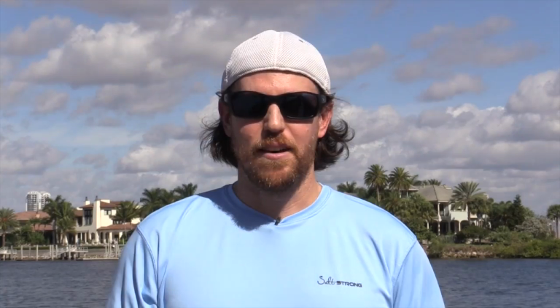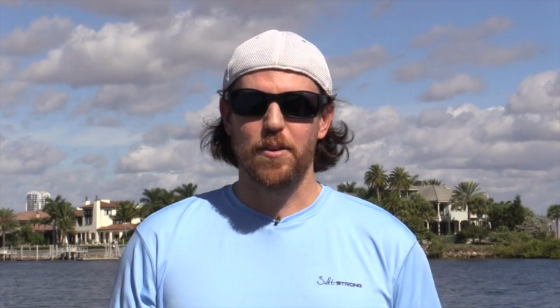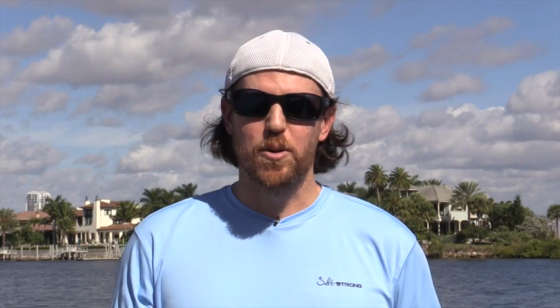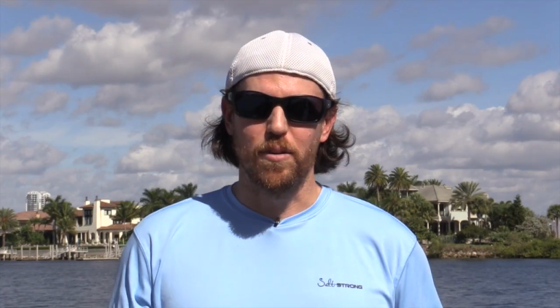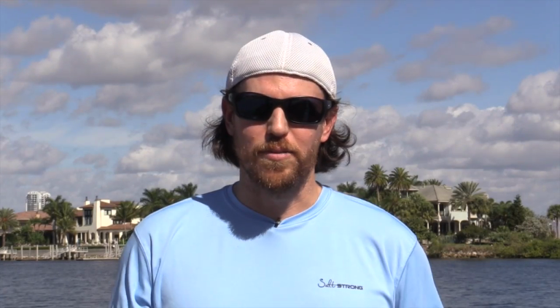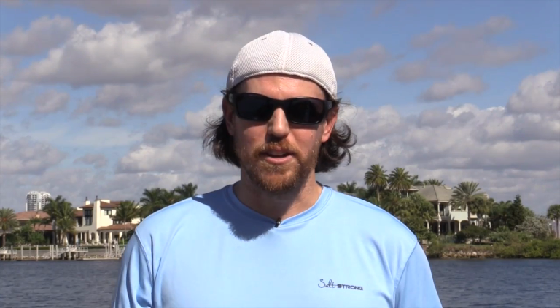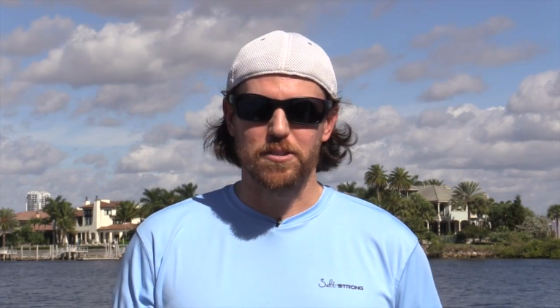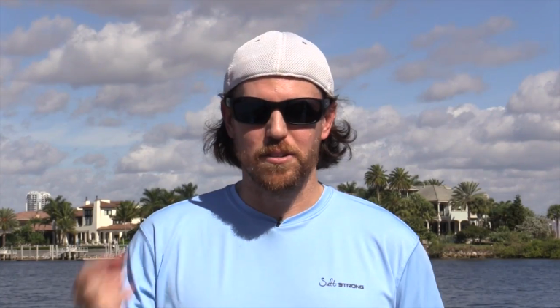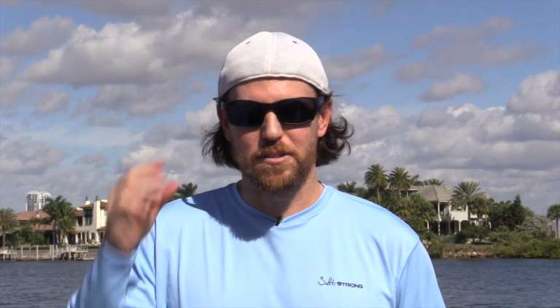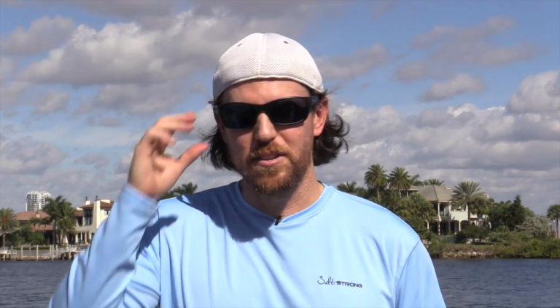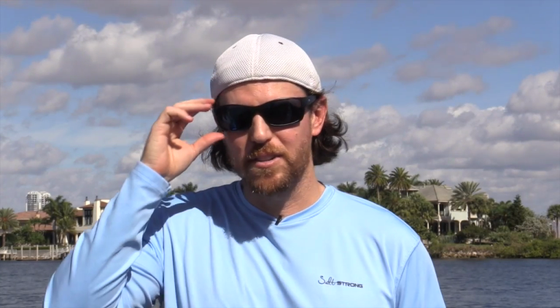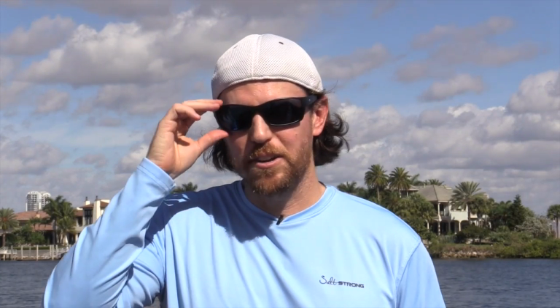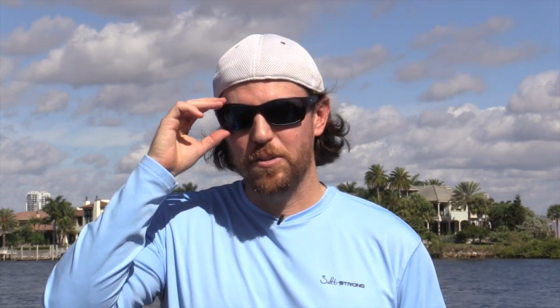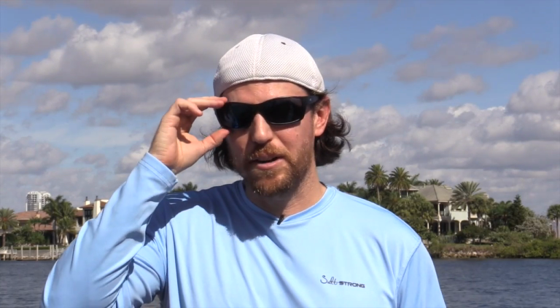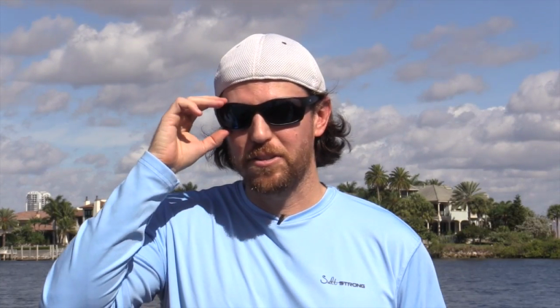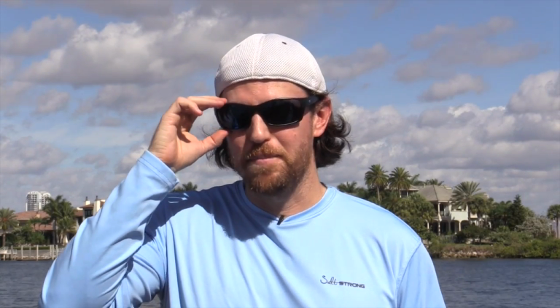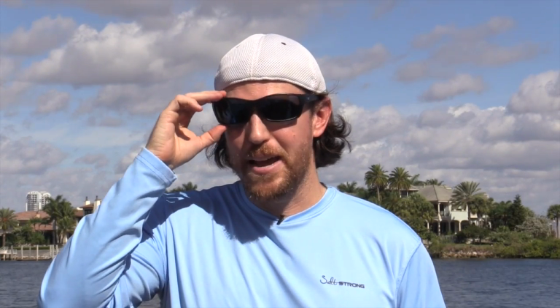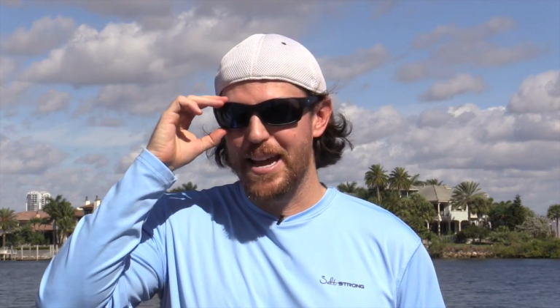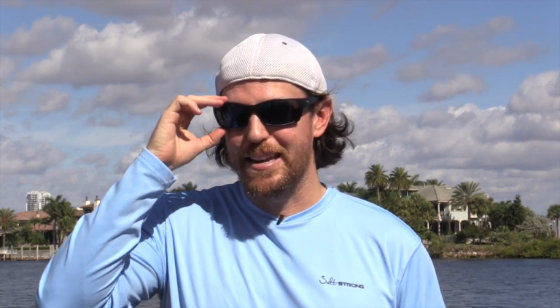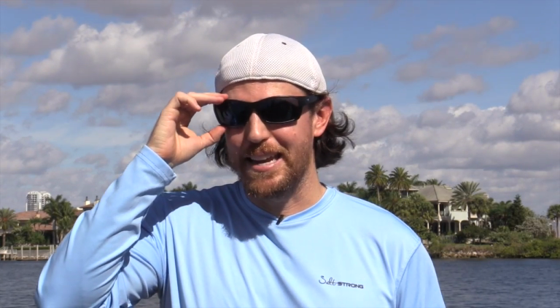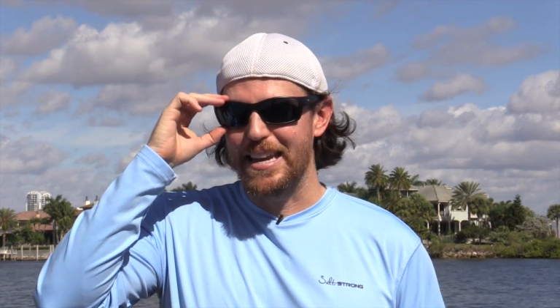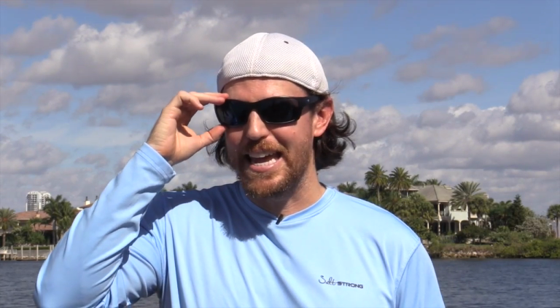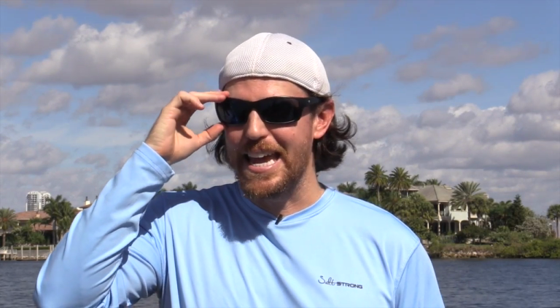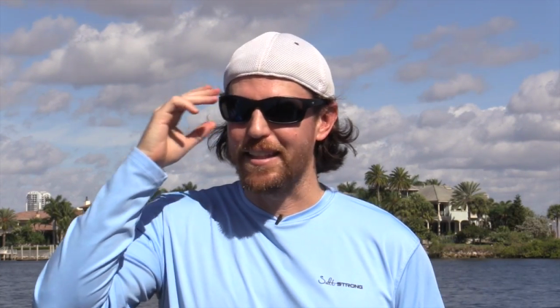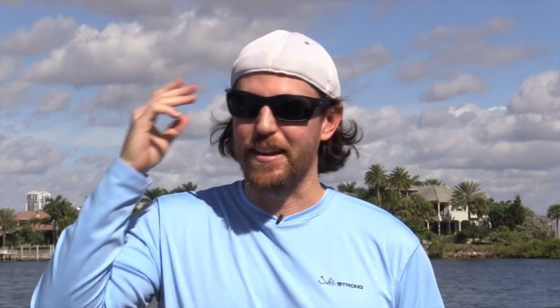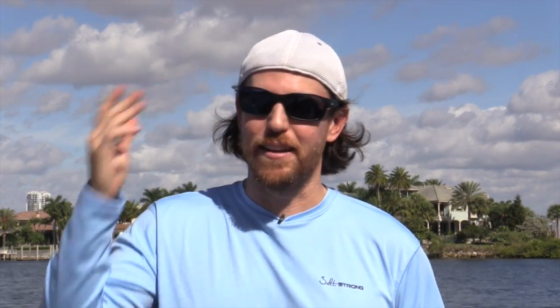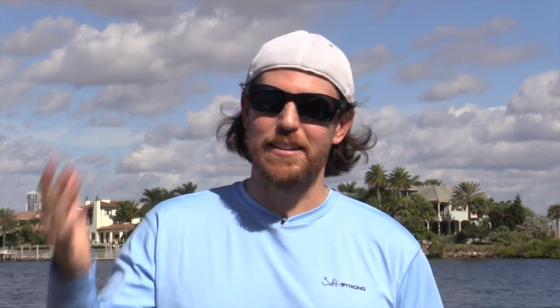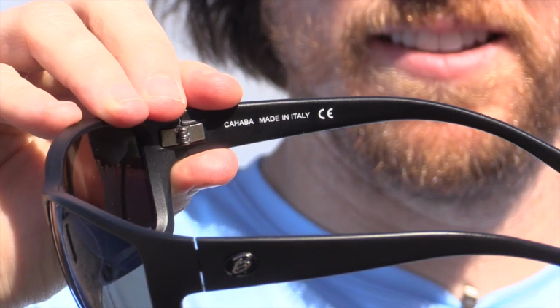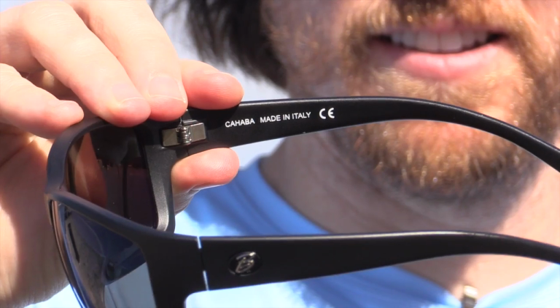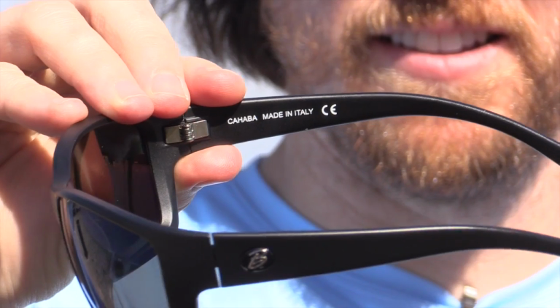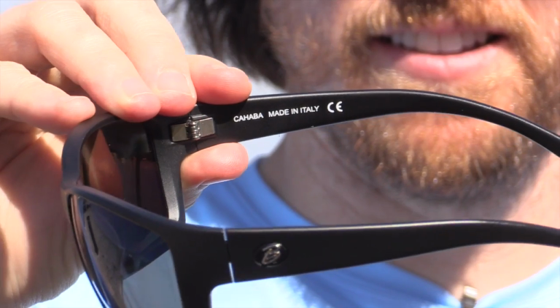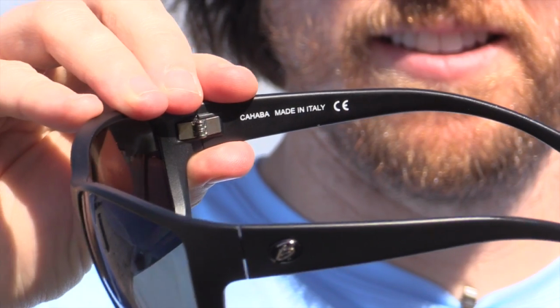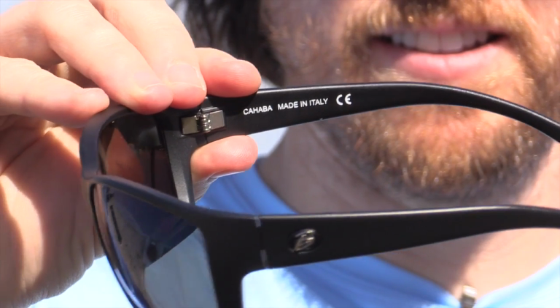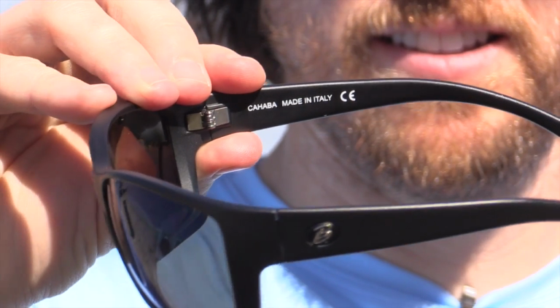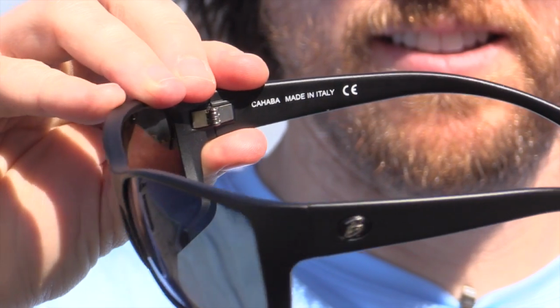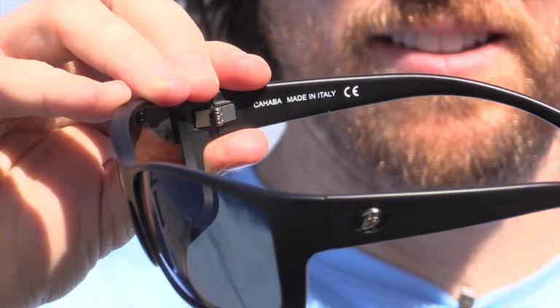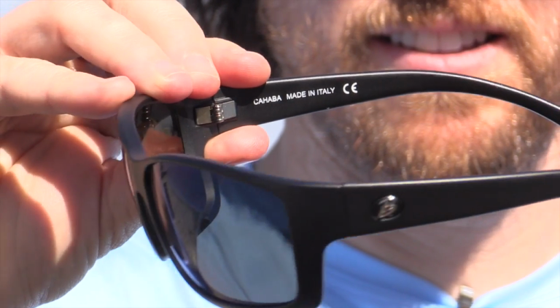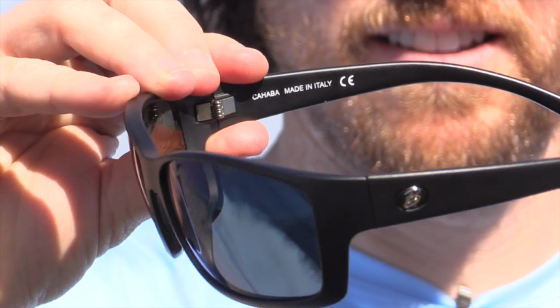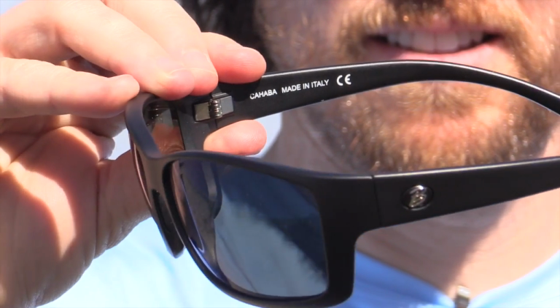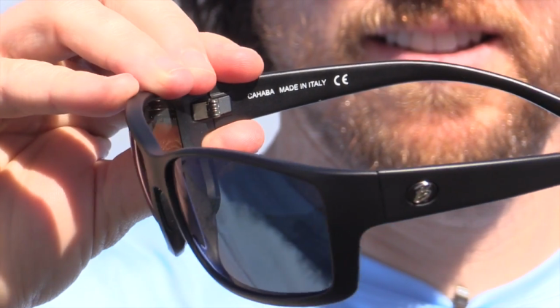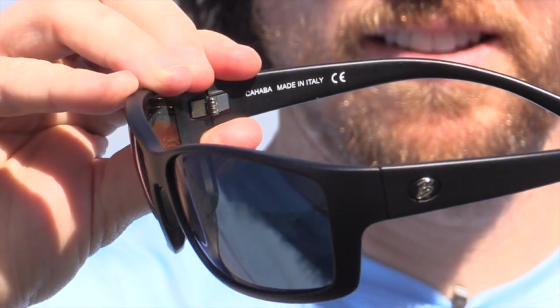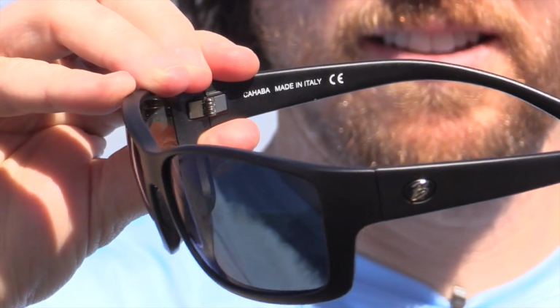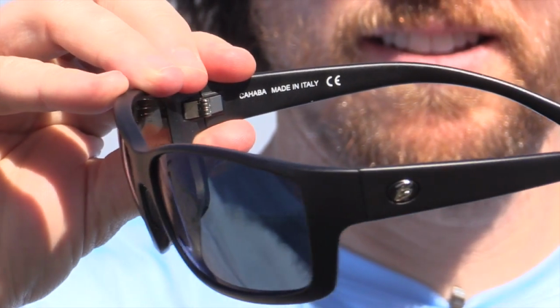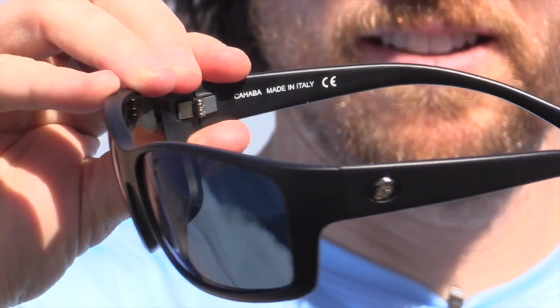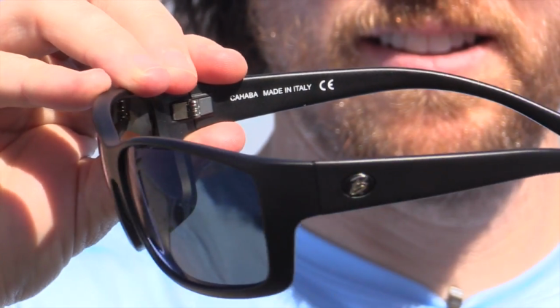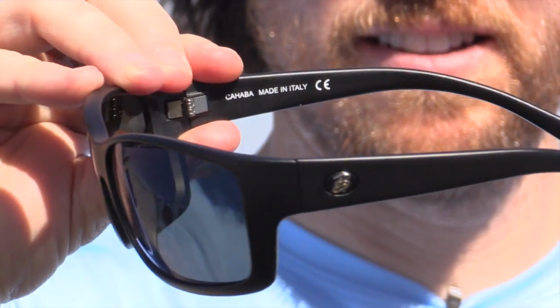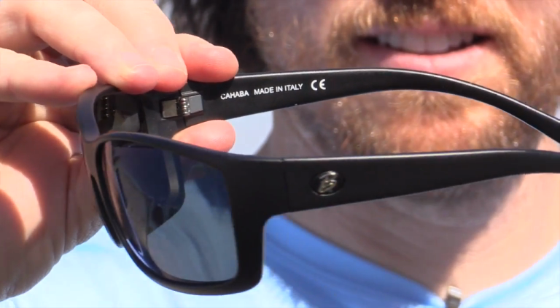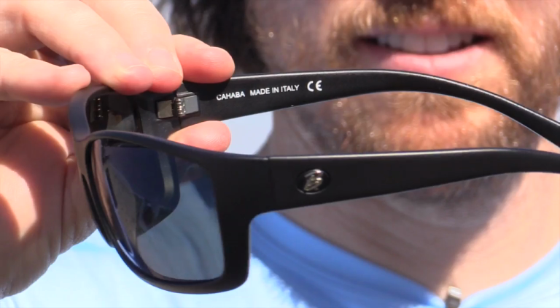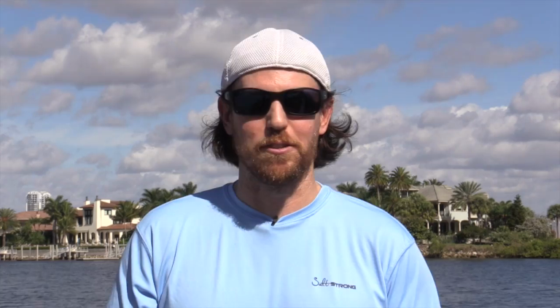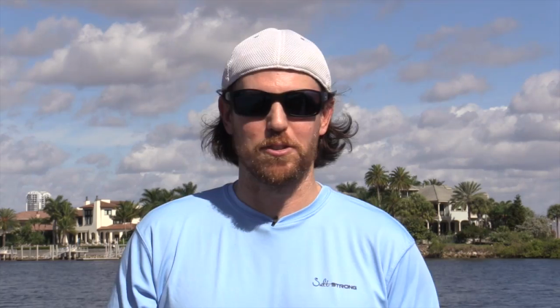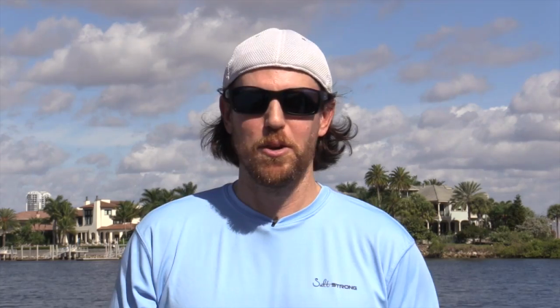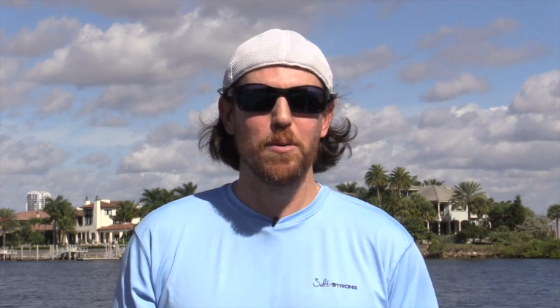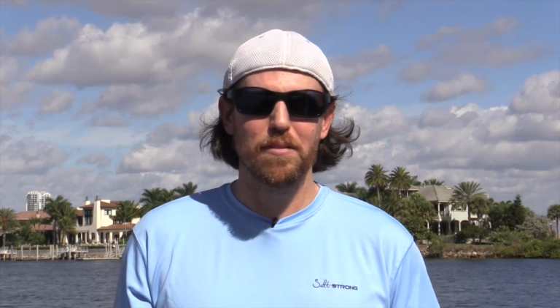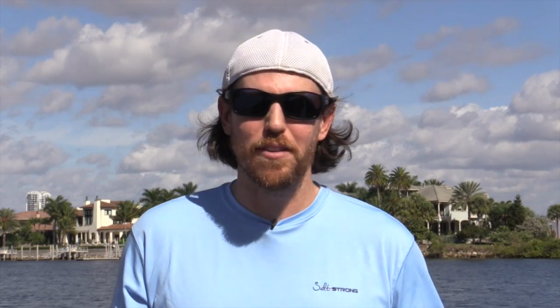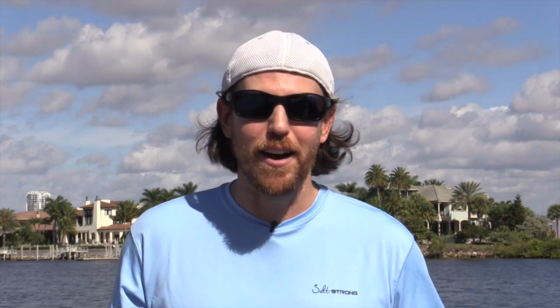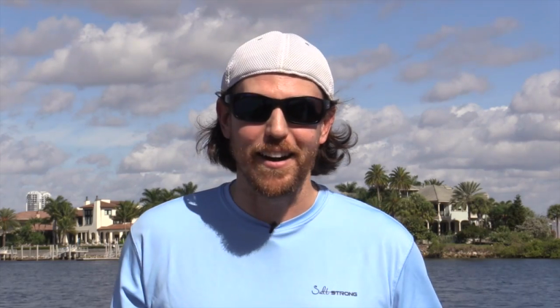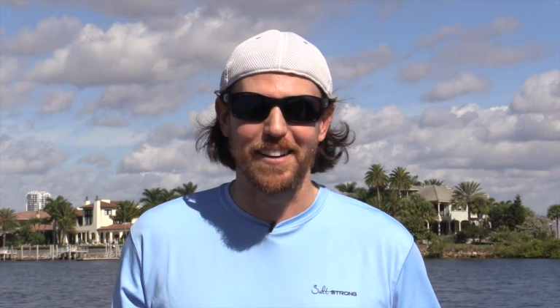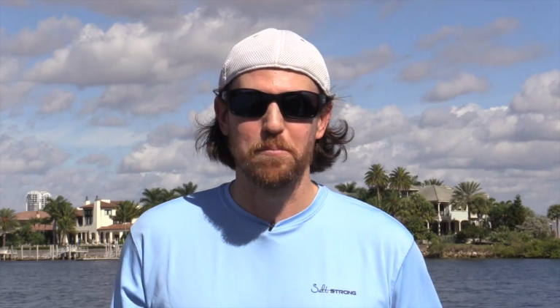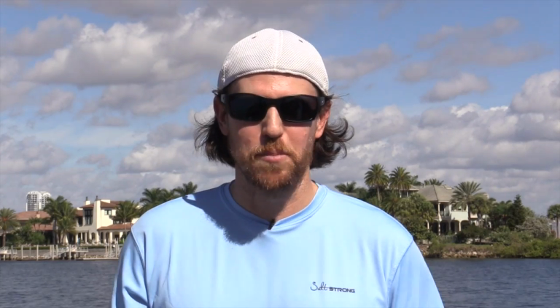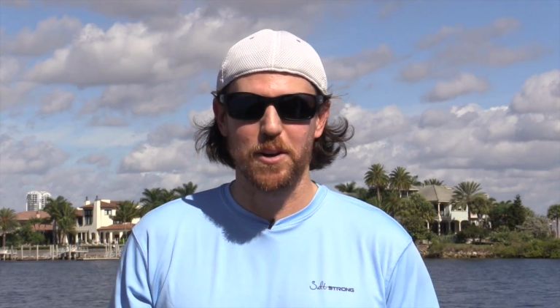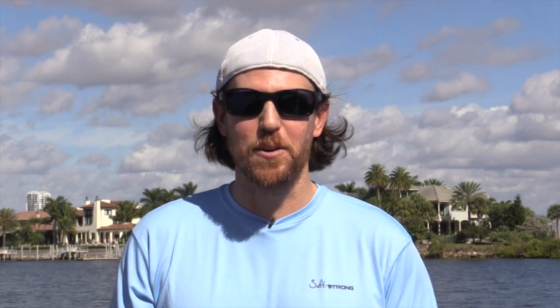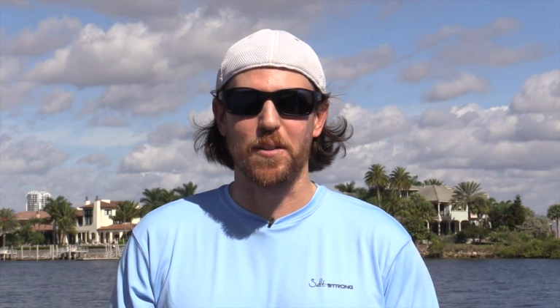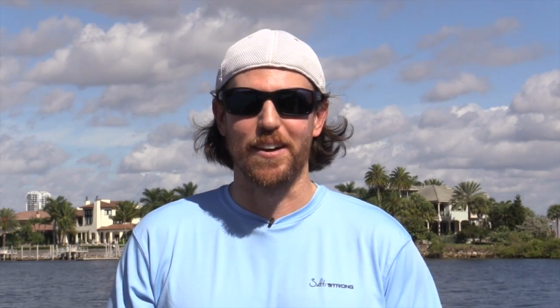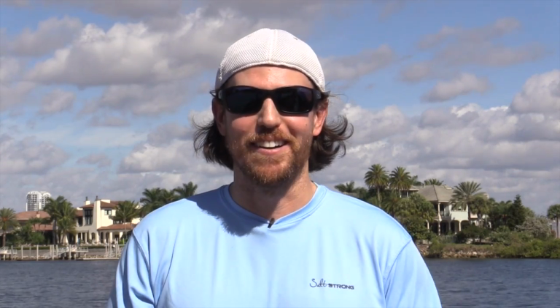Other cool features — these things are actually made in Italy. Italian polarized lenses for anglers. Who would have thought? Pretty cool though.